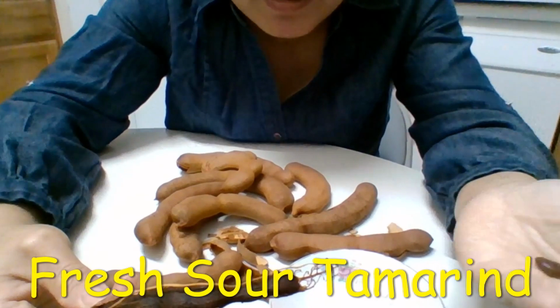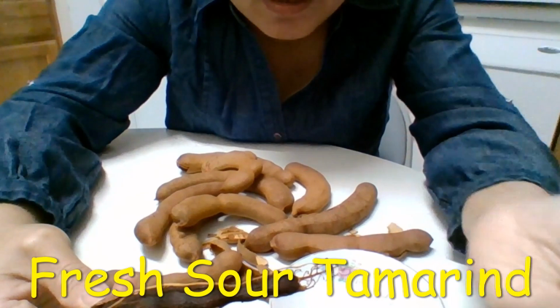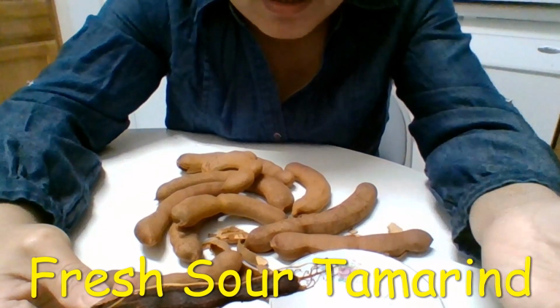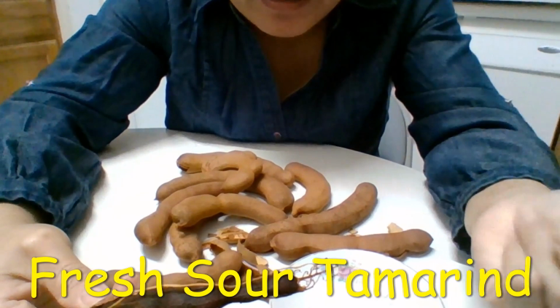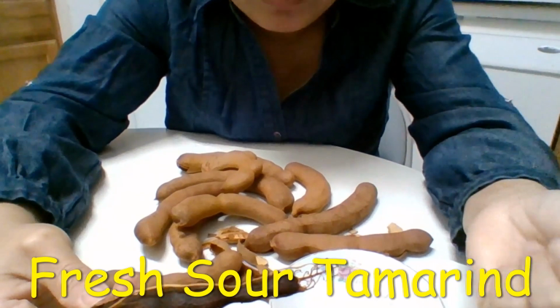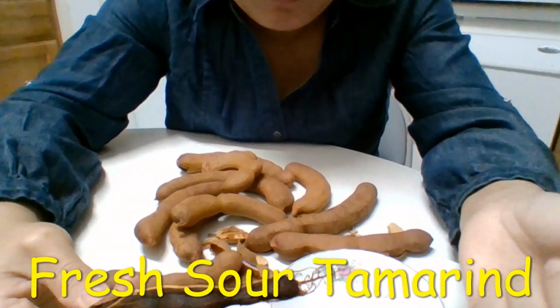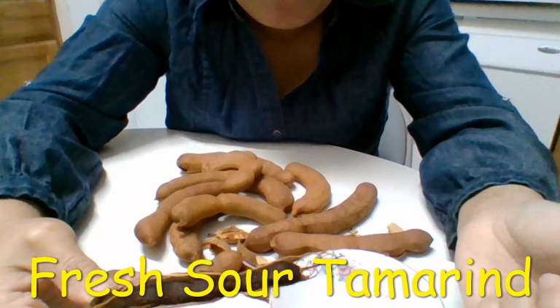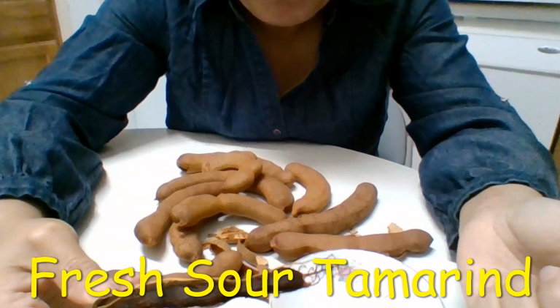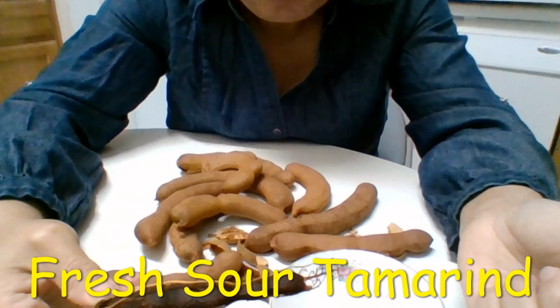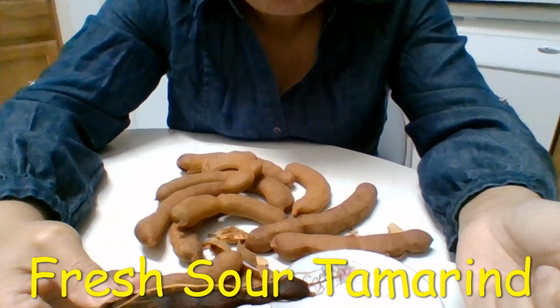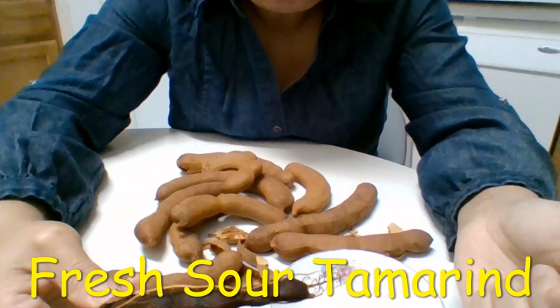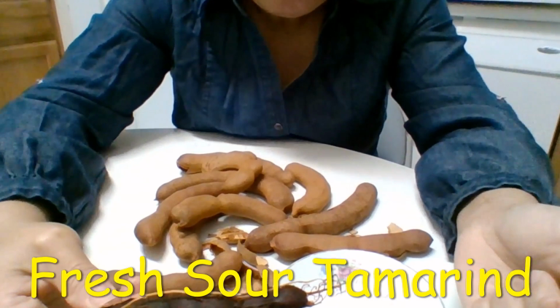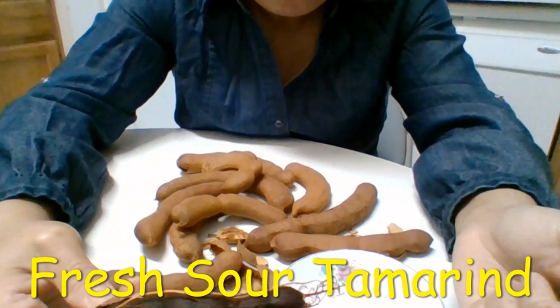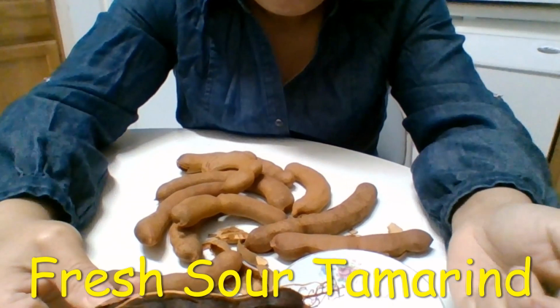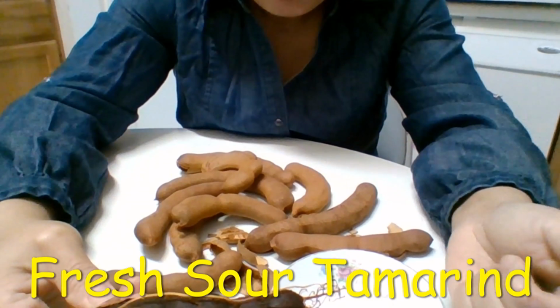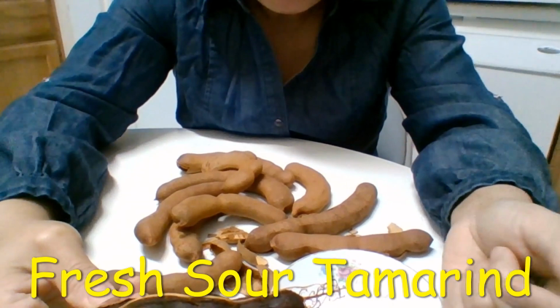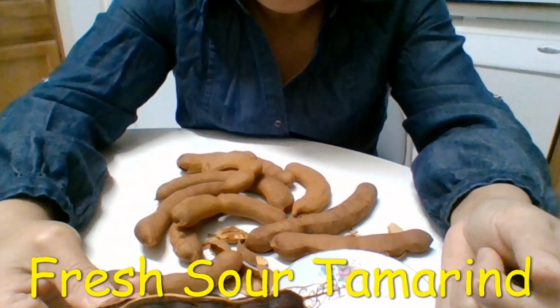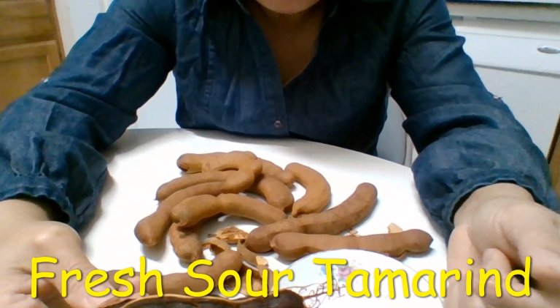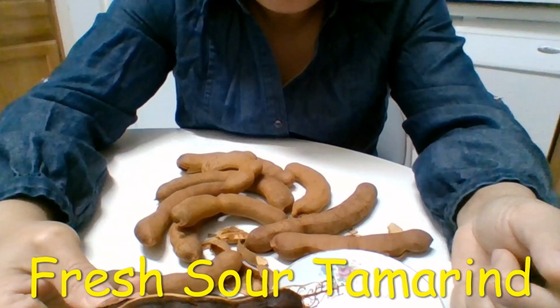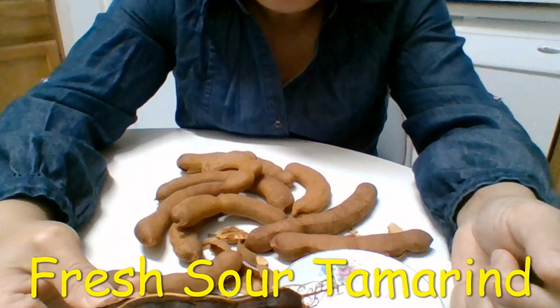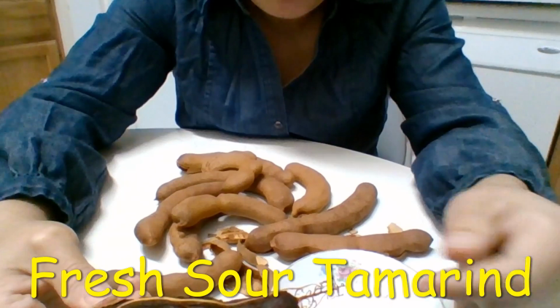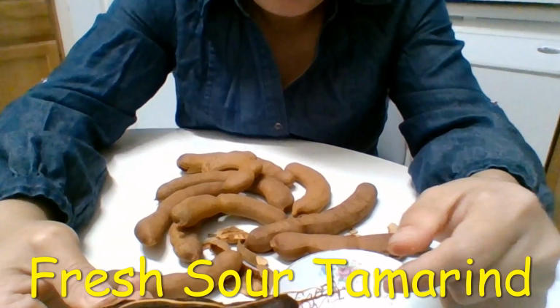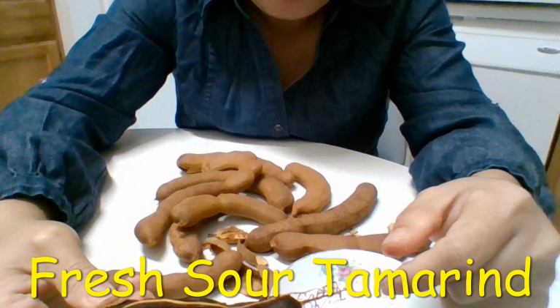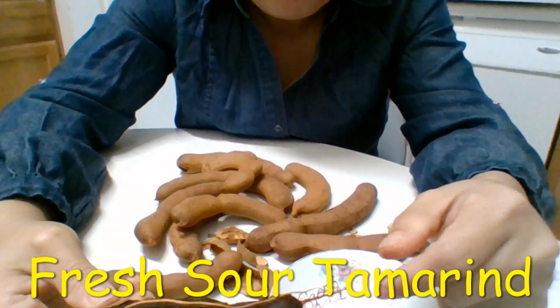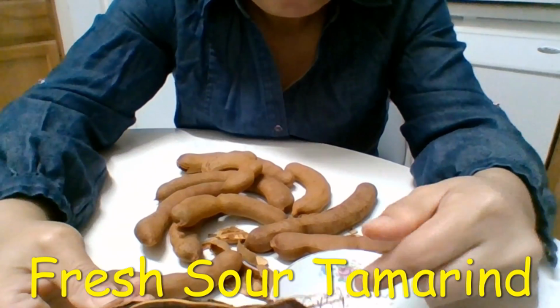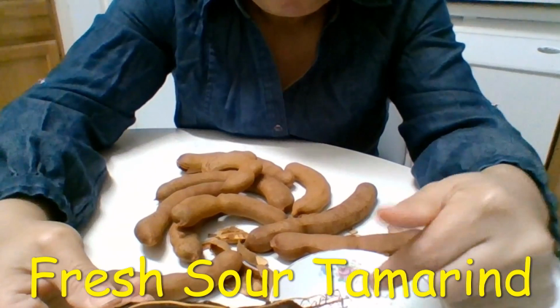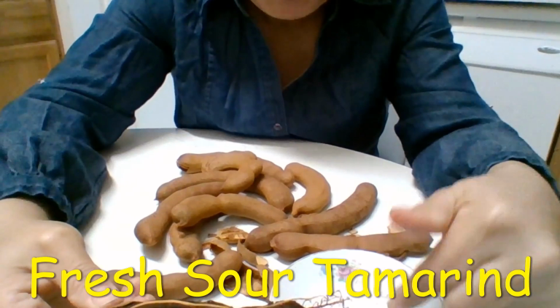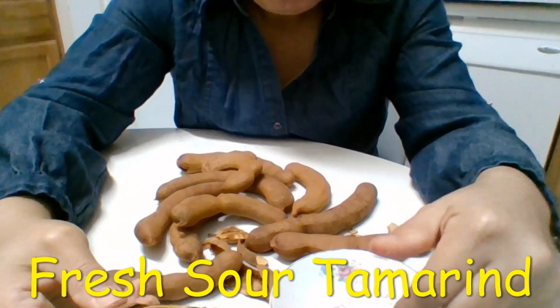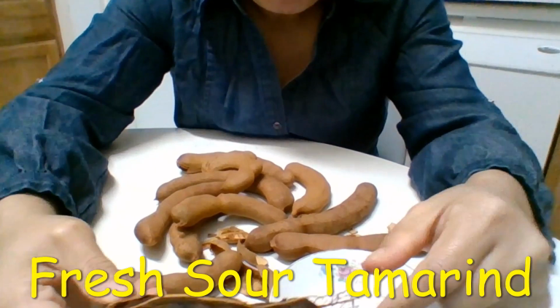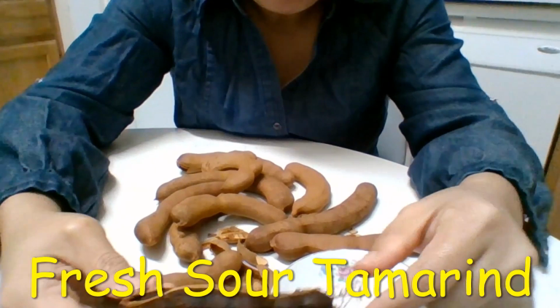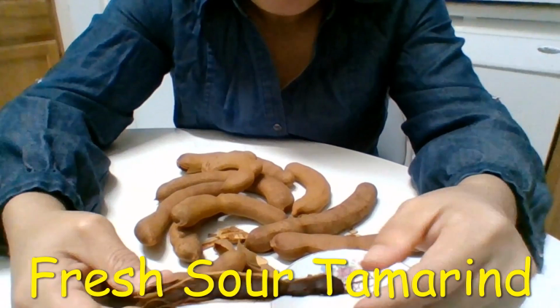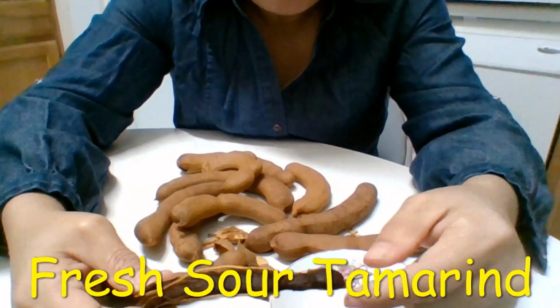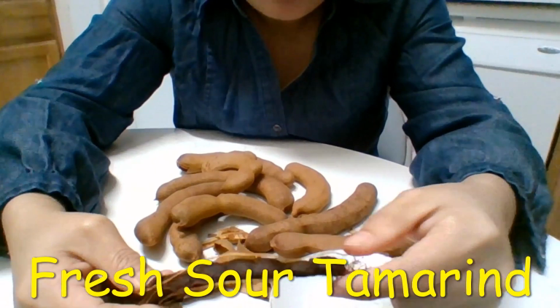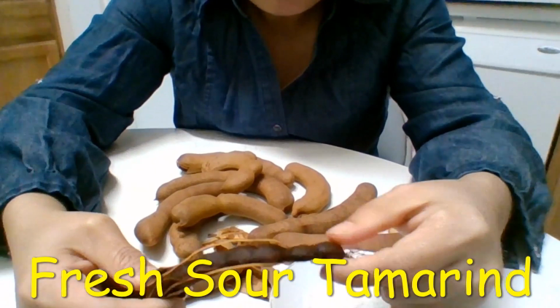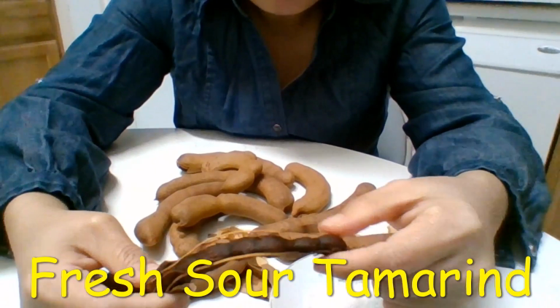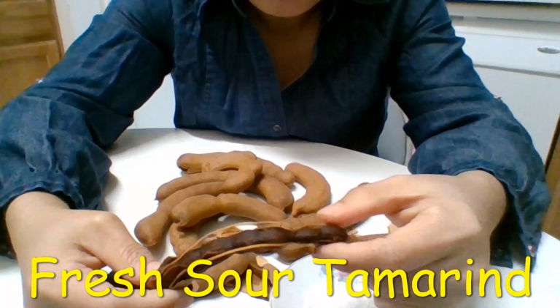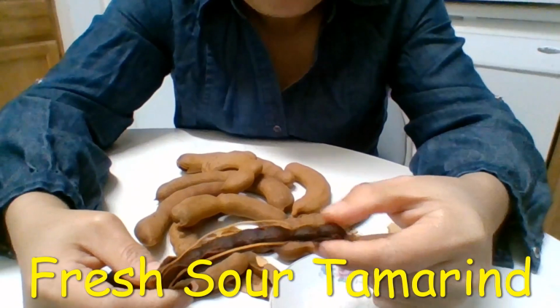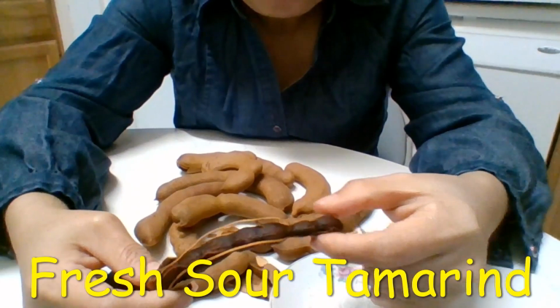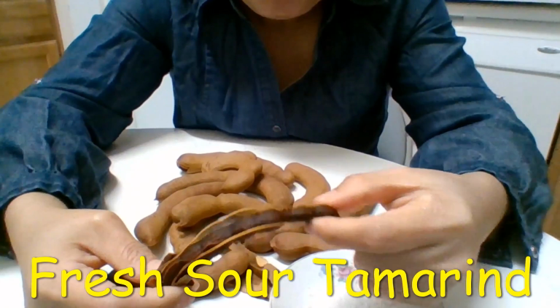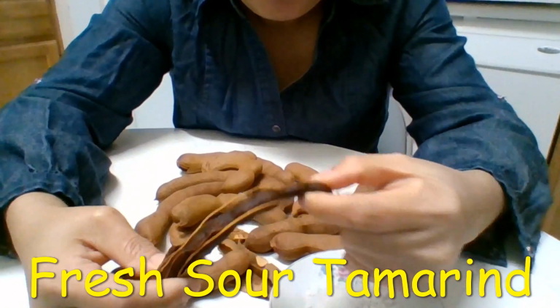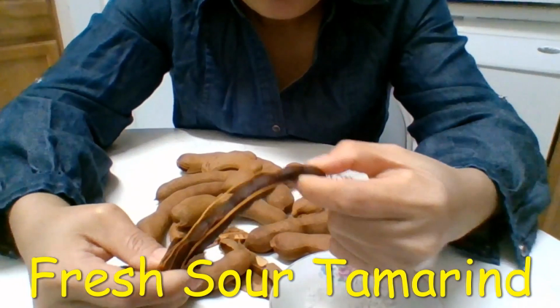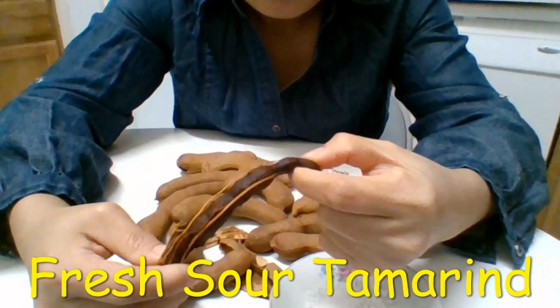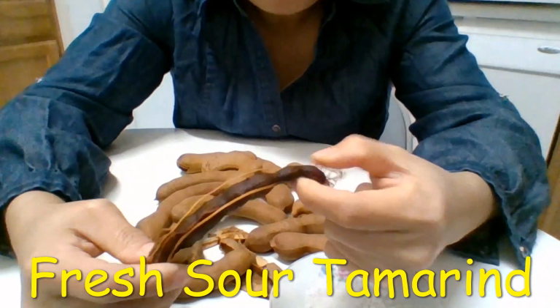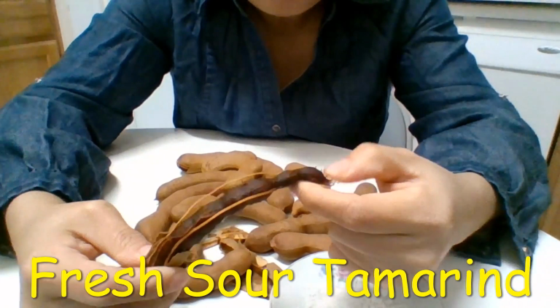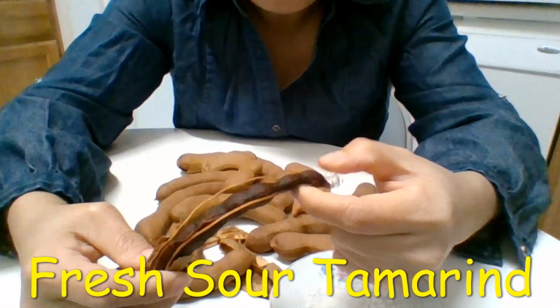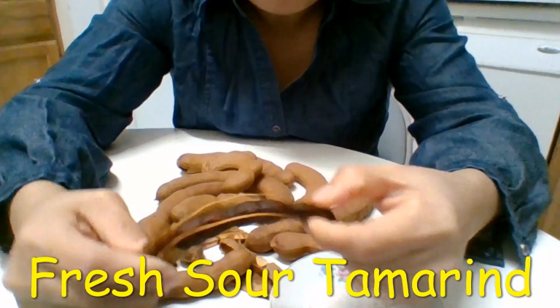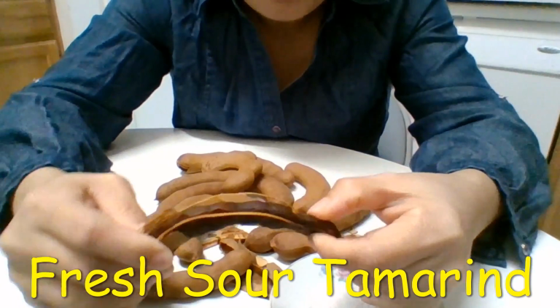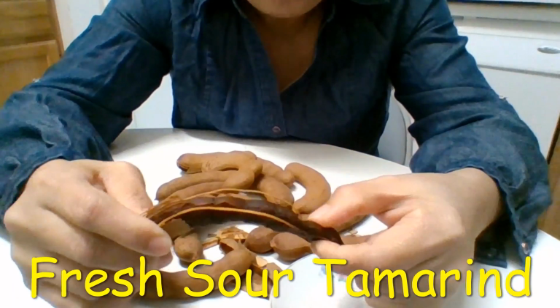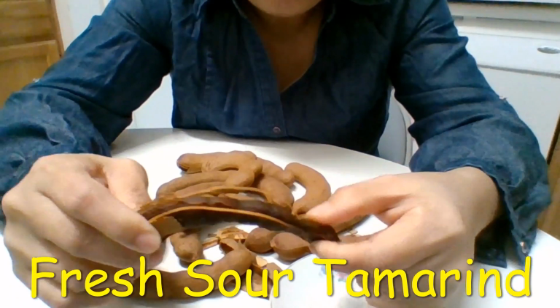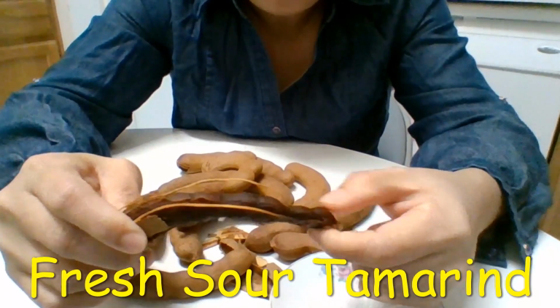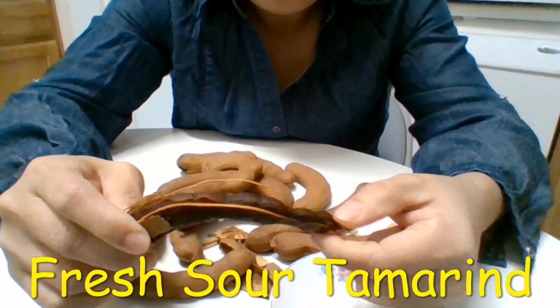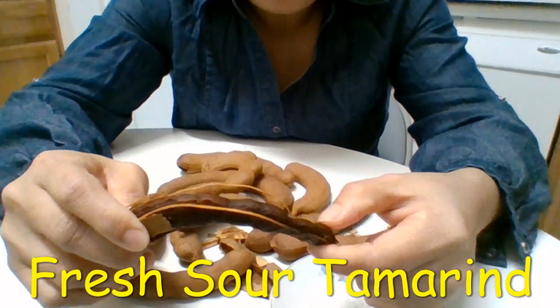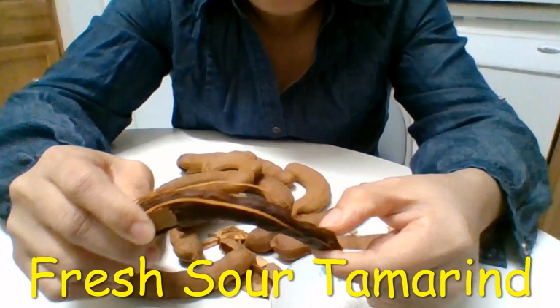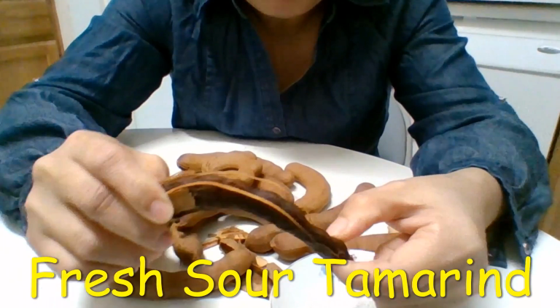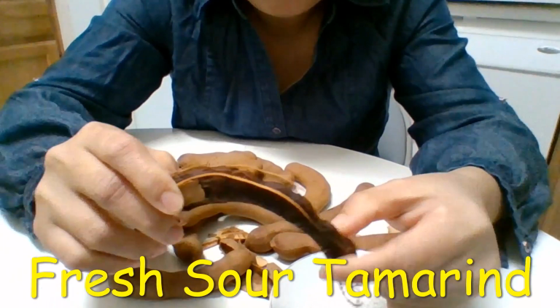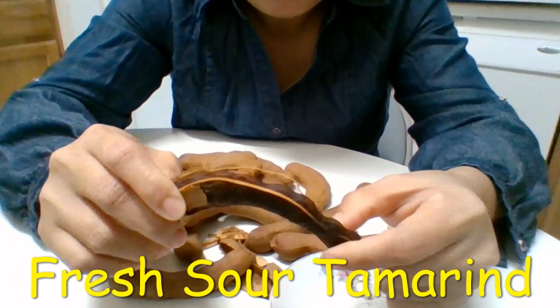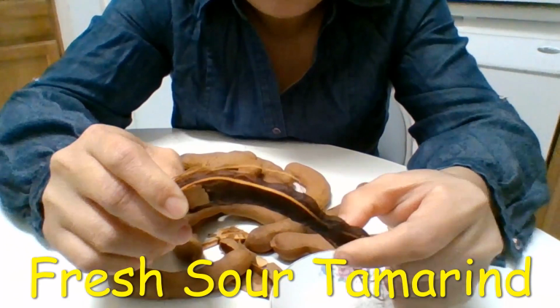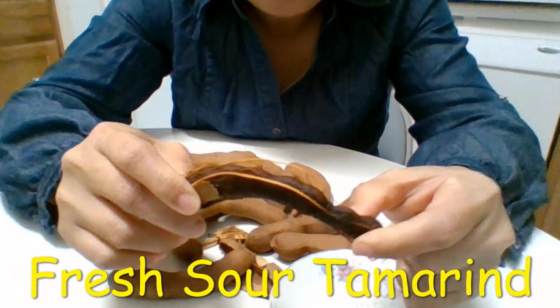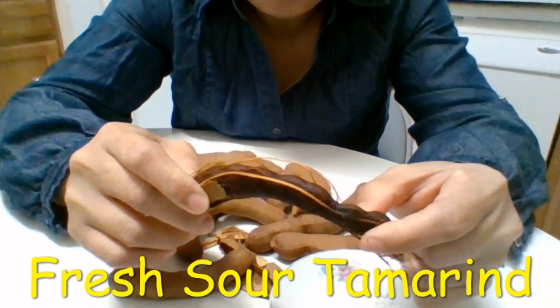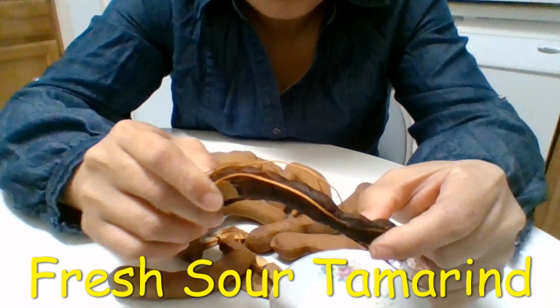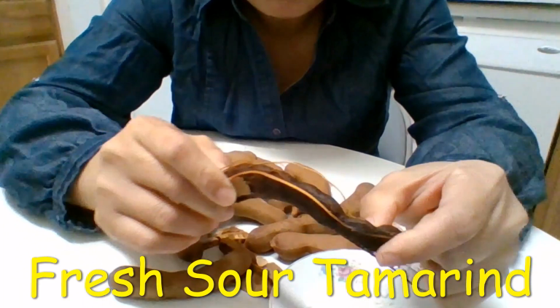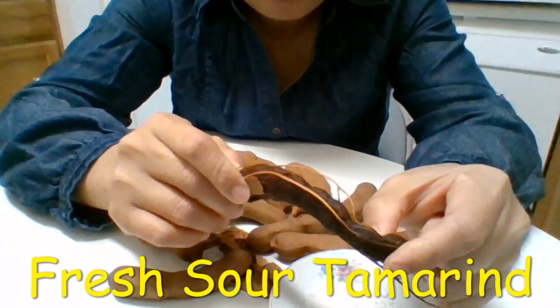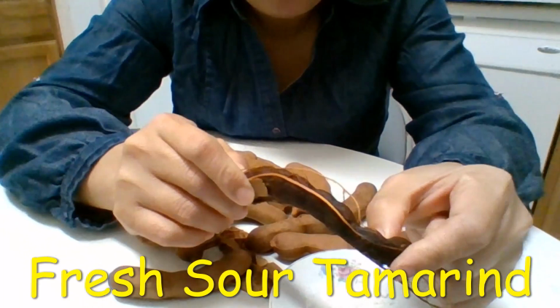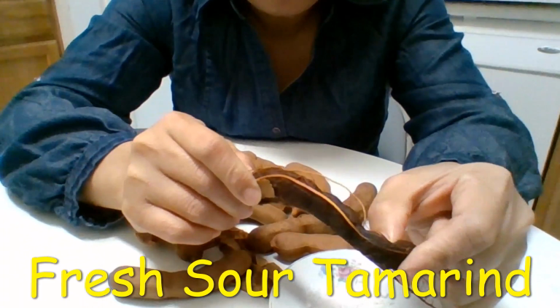It tastes better now. It's not too sour — not too much sour.